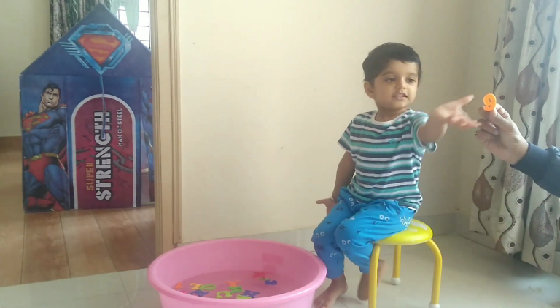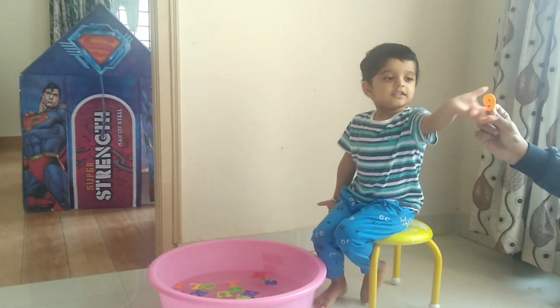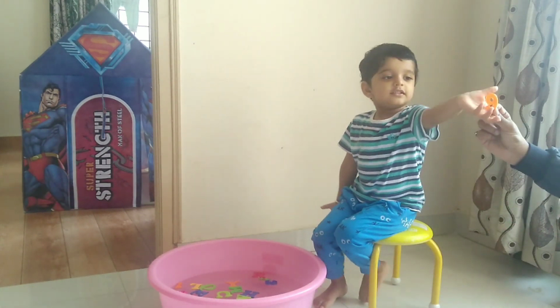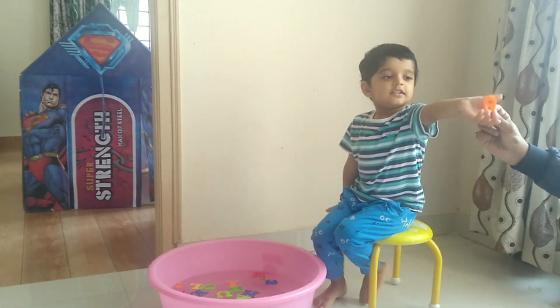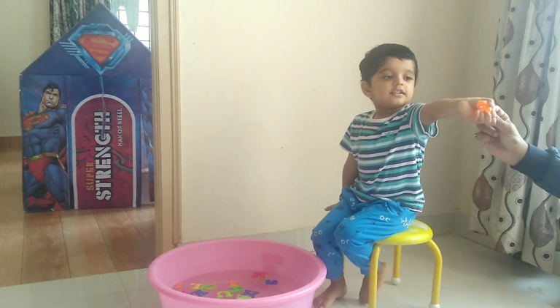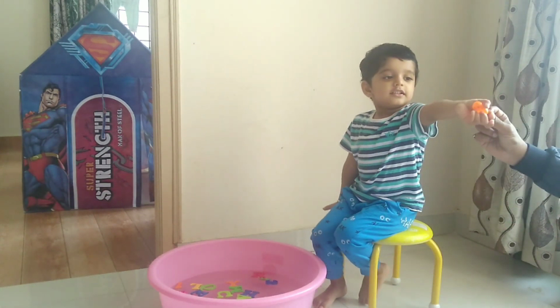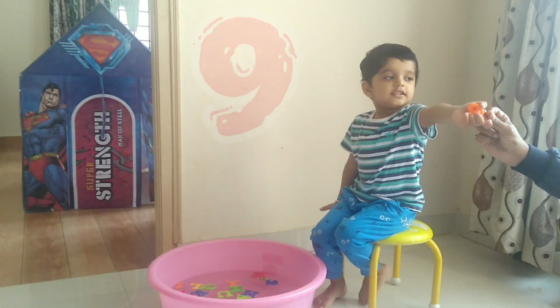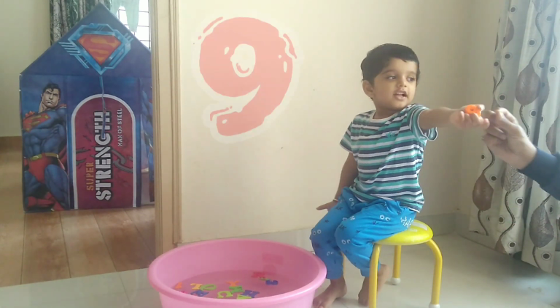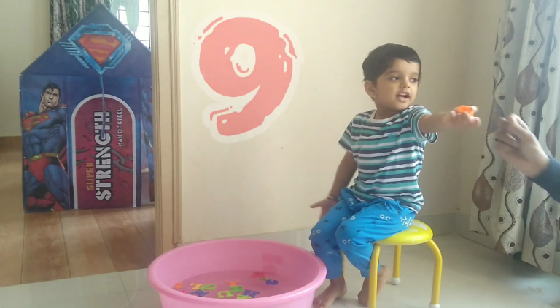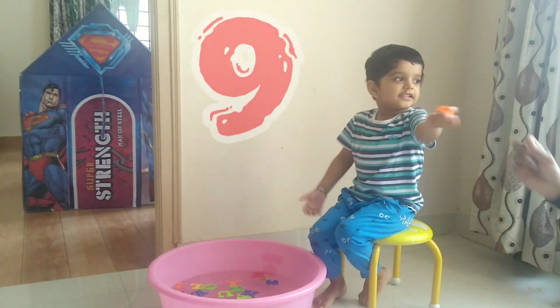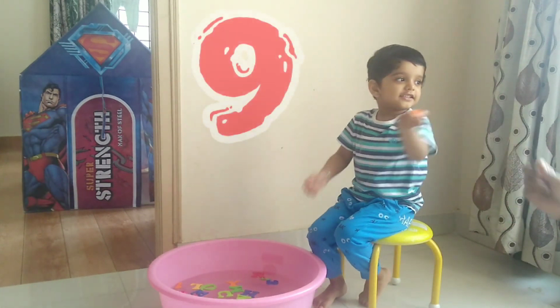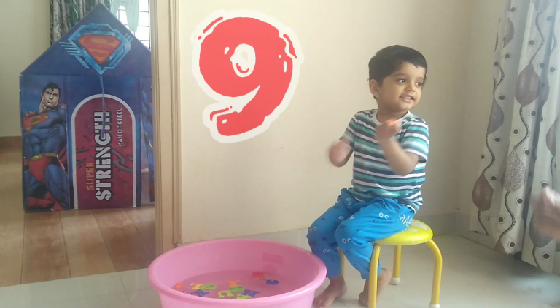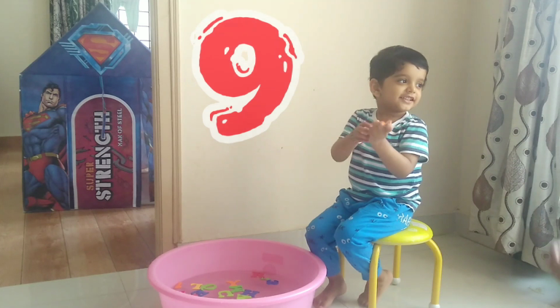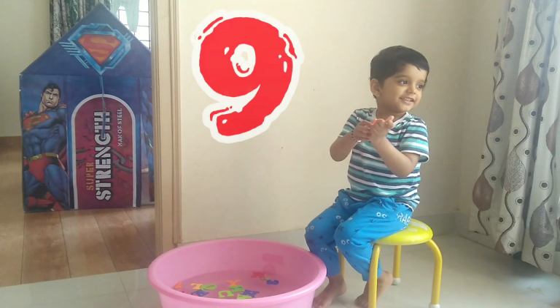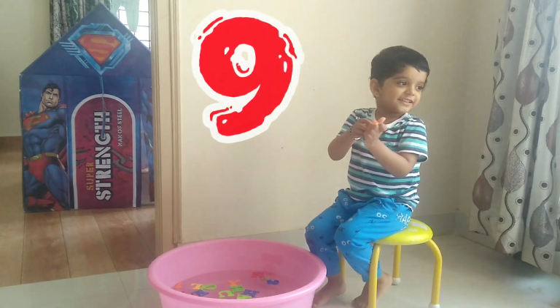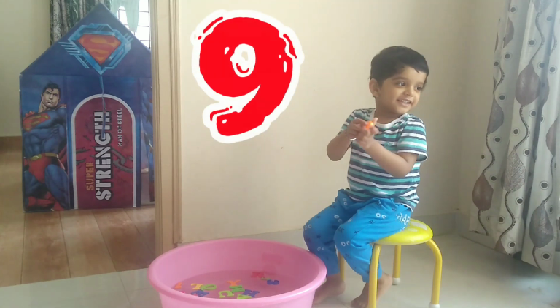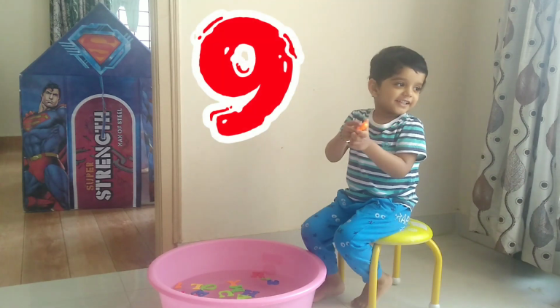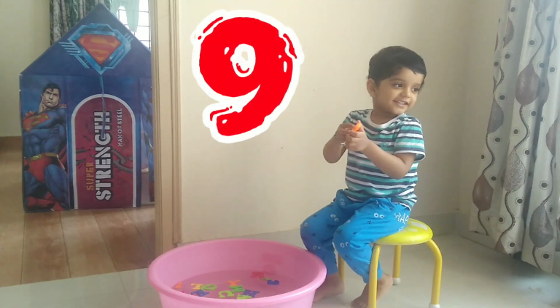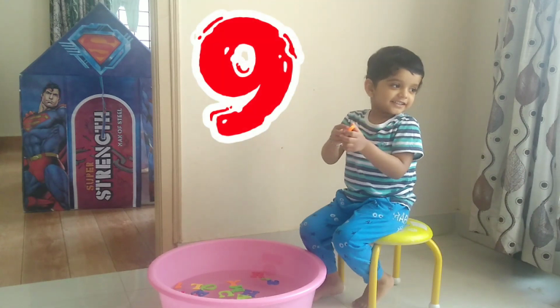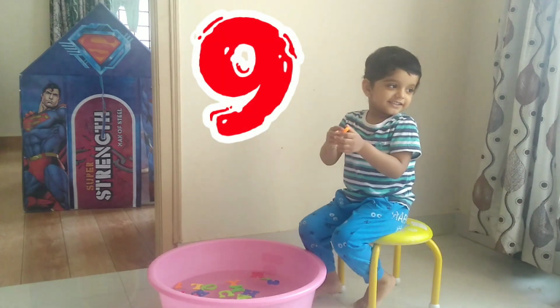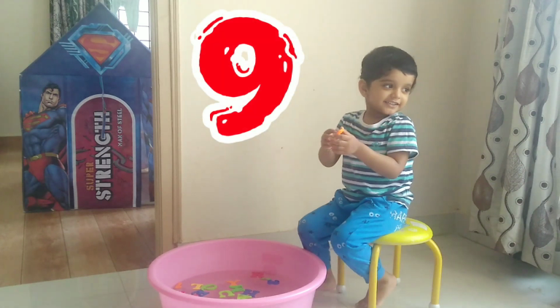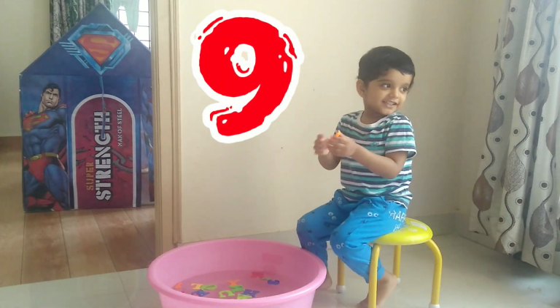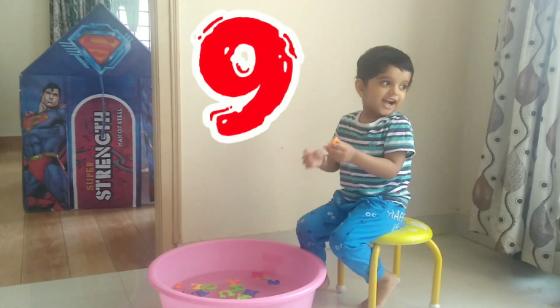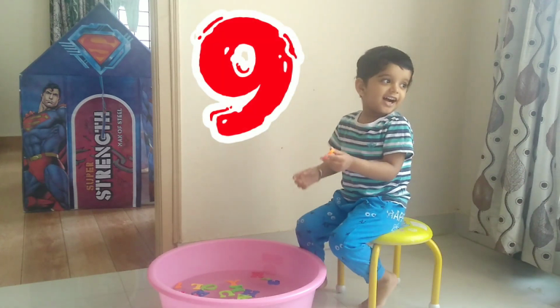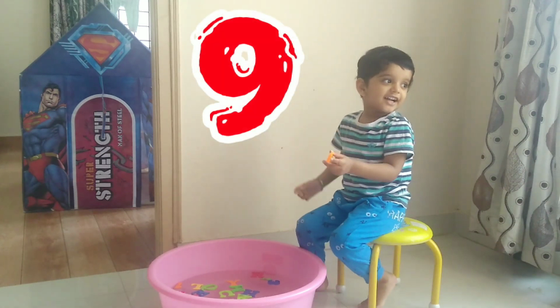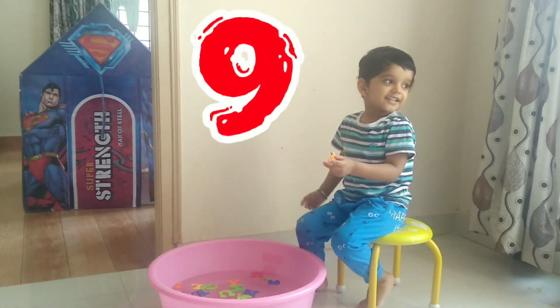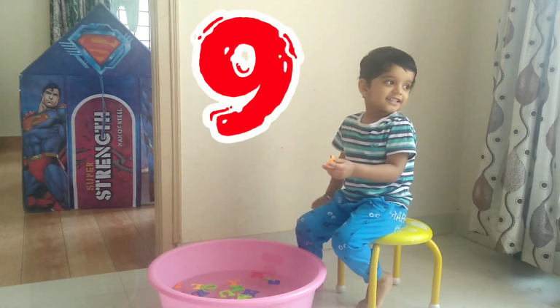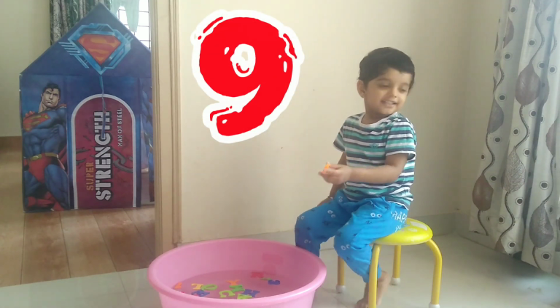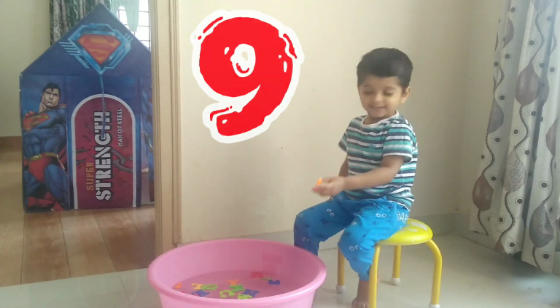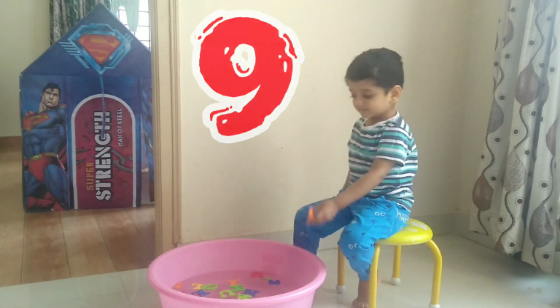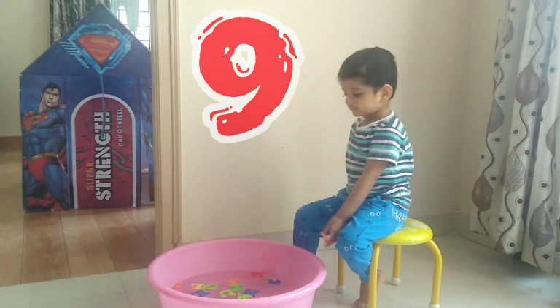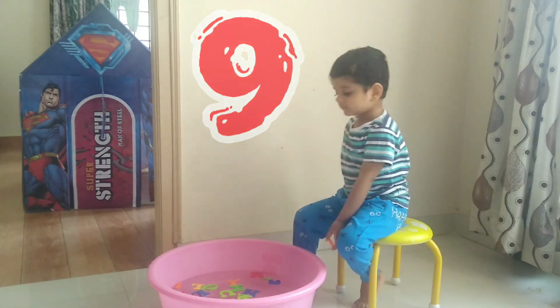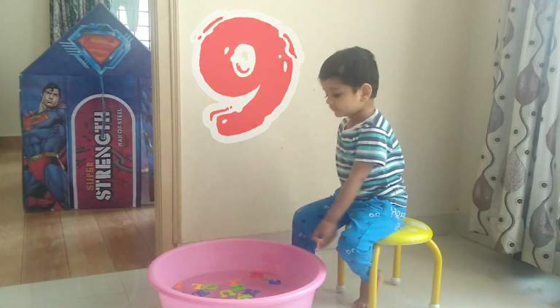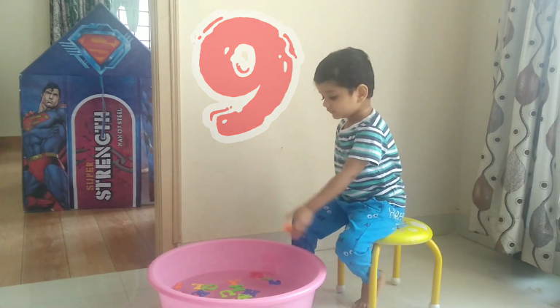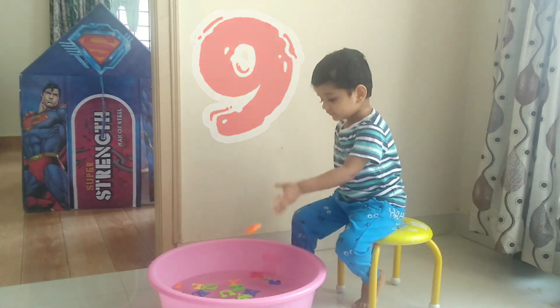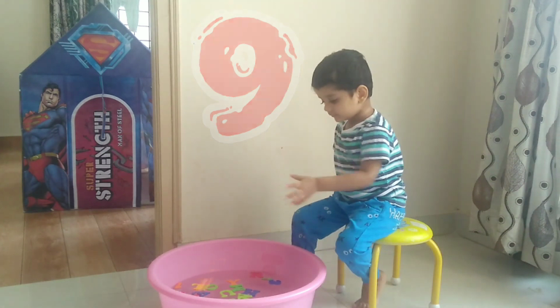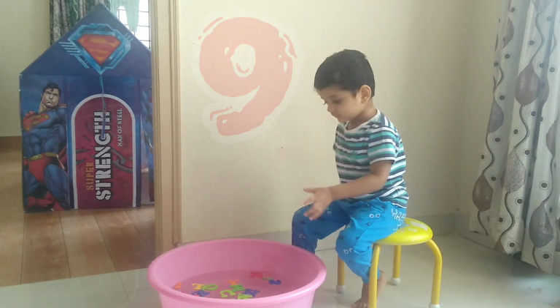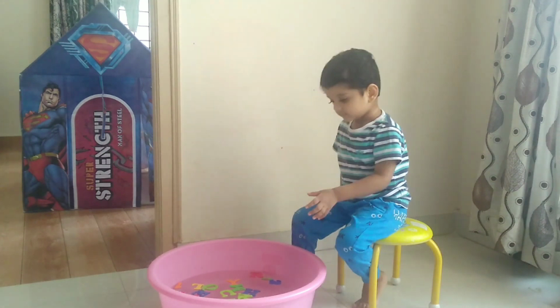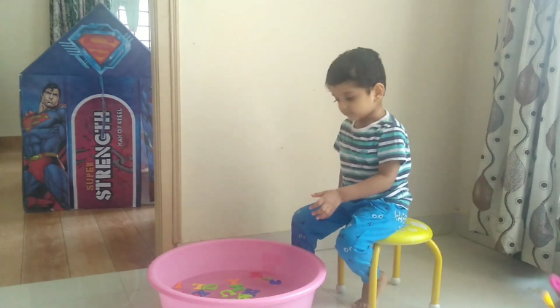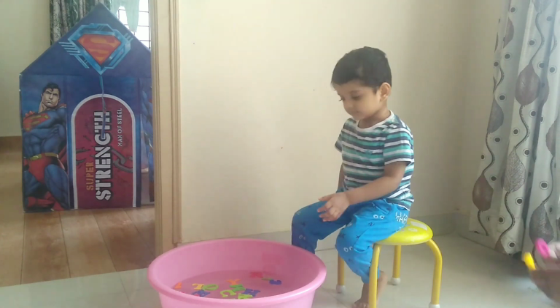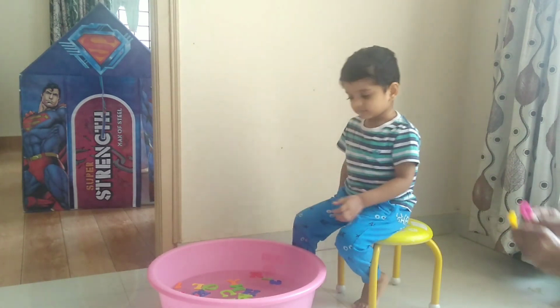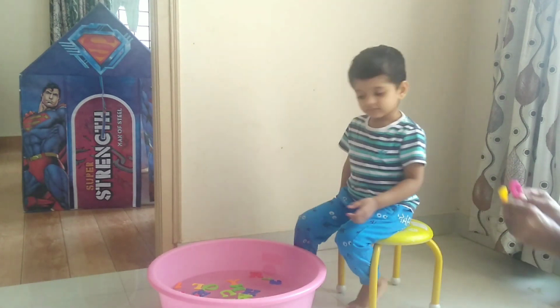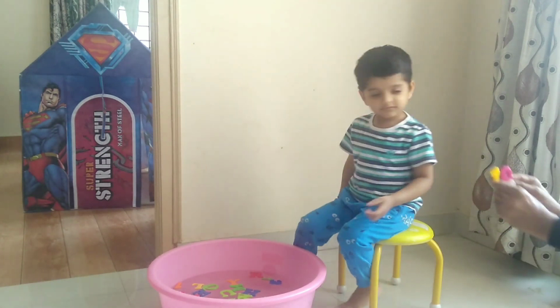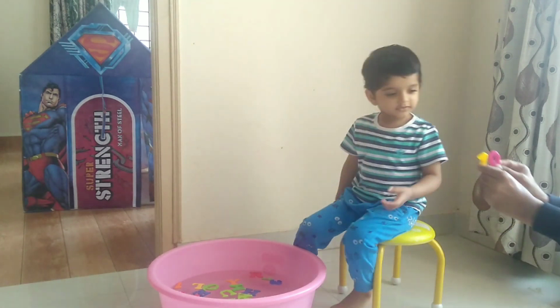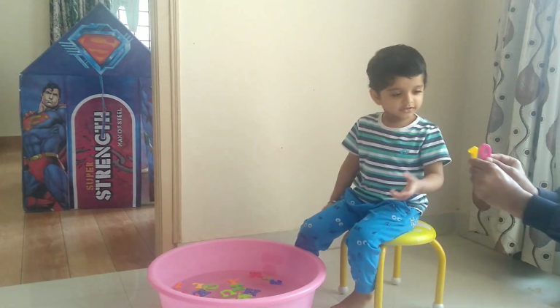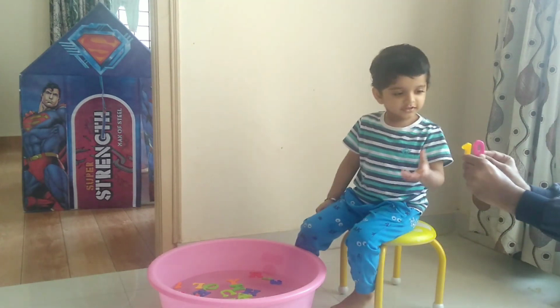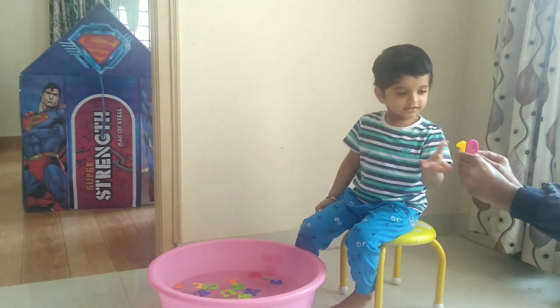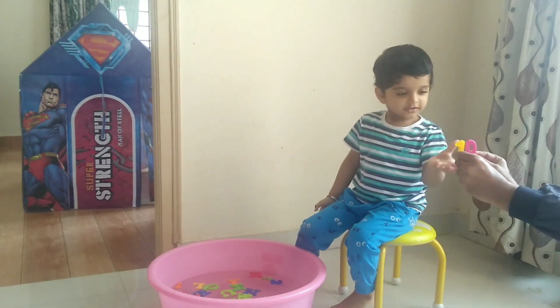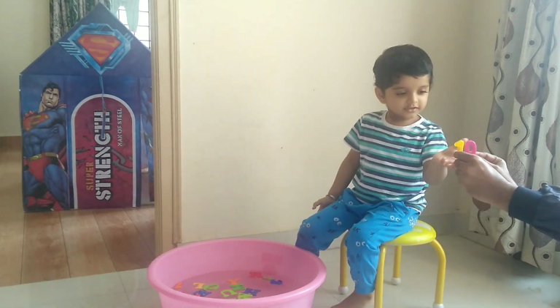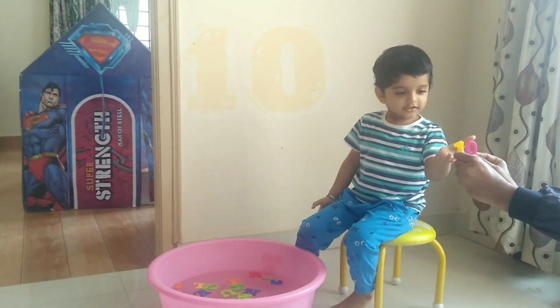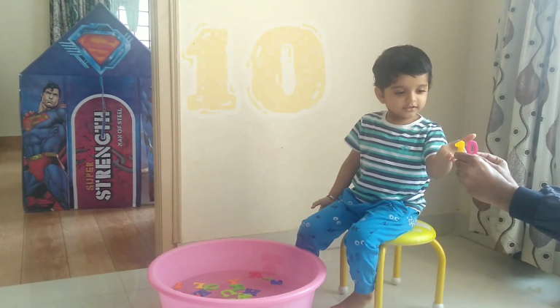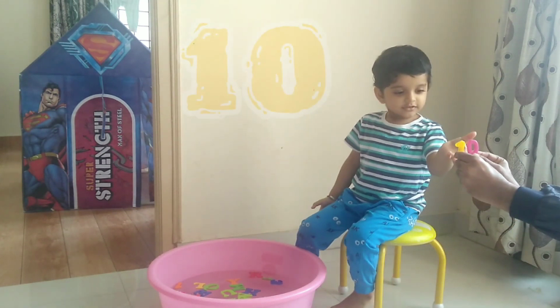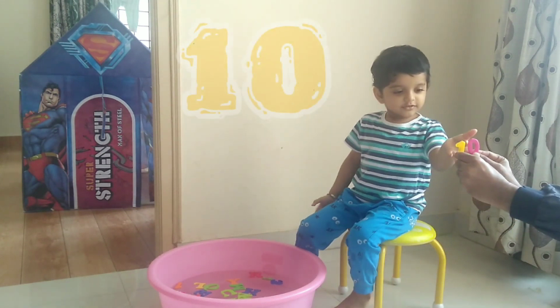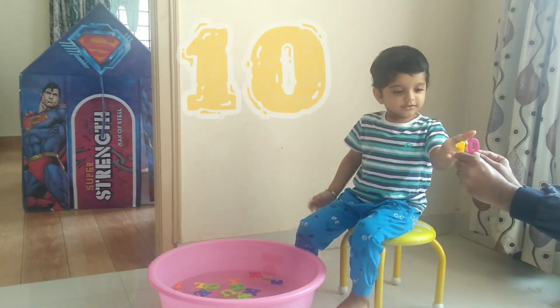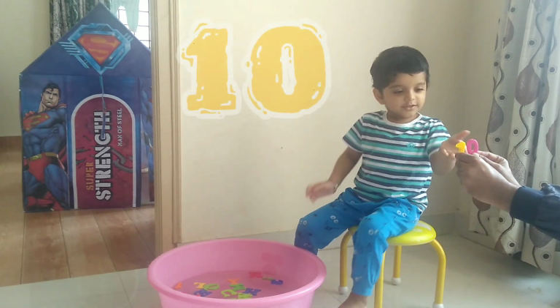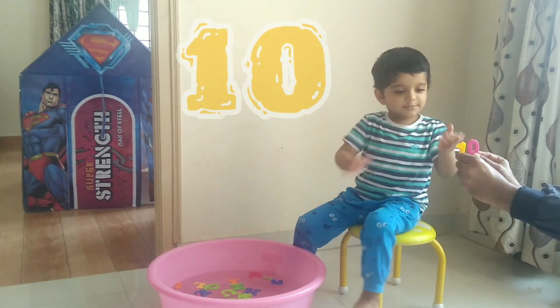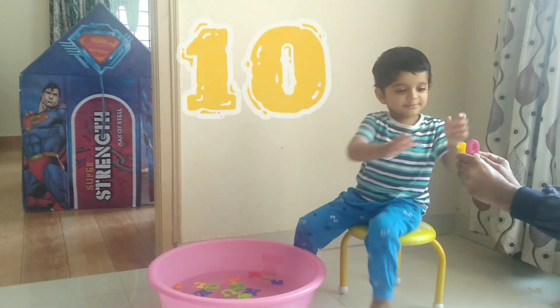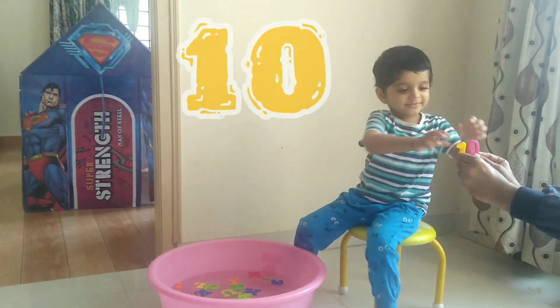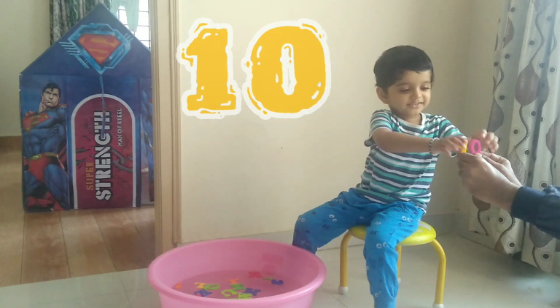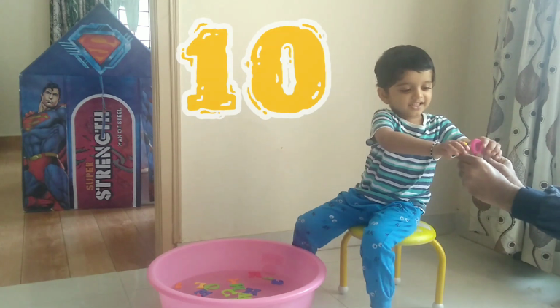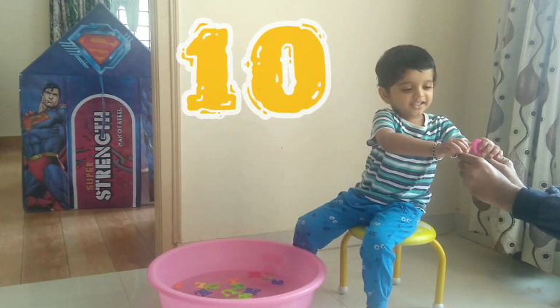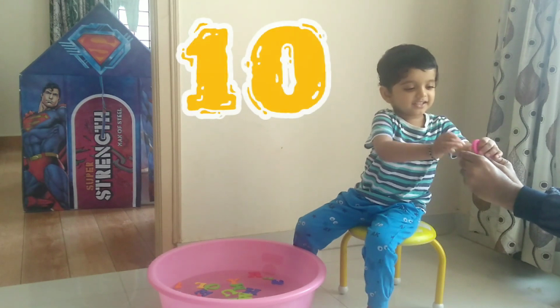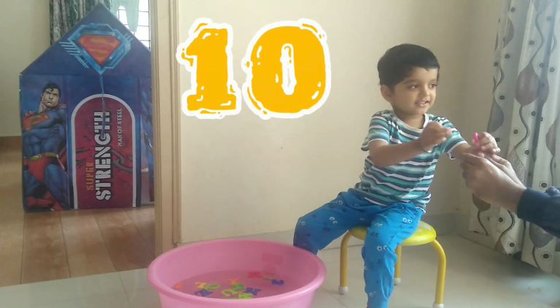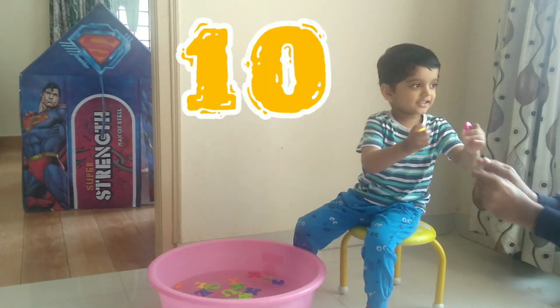Nine. Nine. Nine. And this is? Ten. Ten.